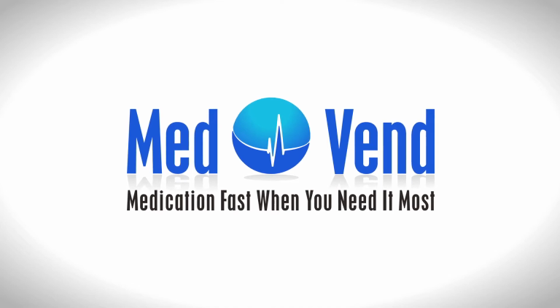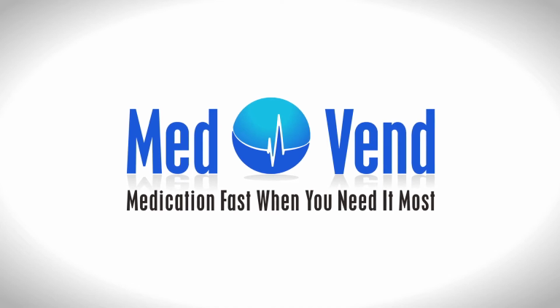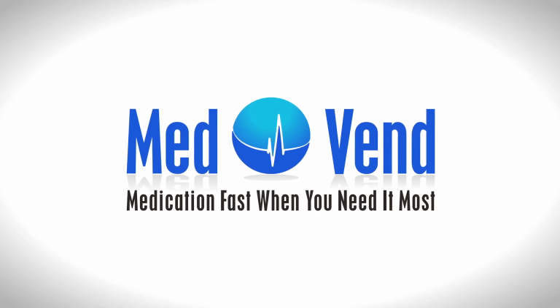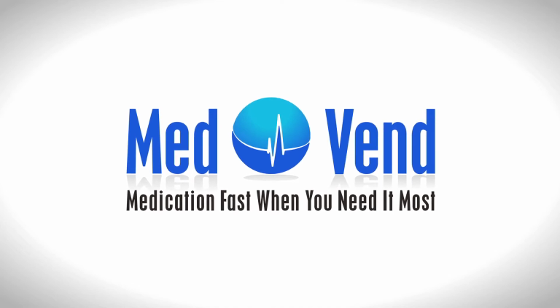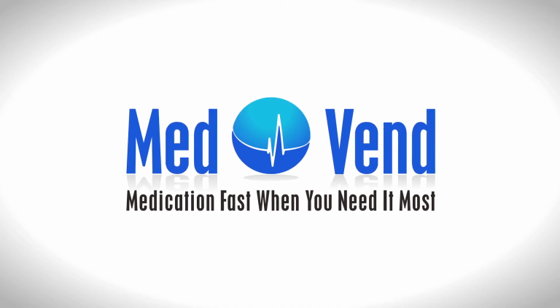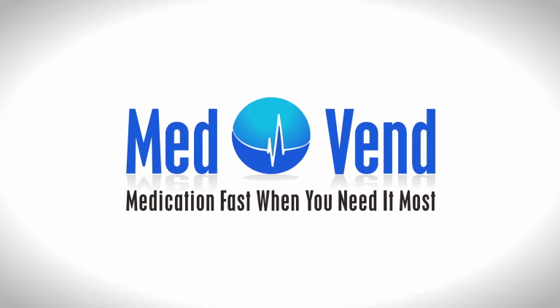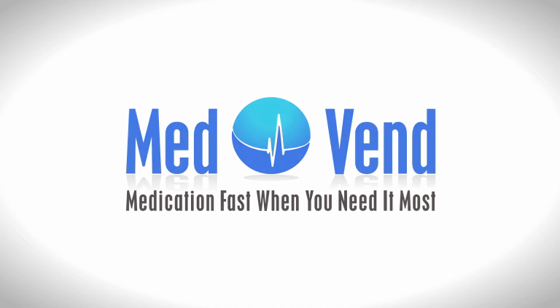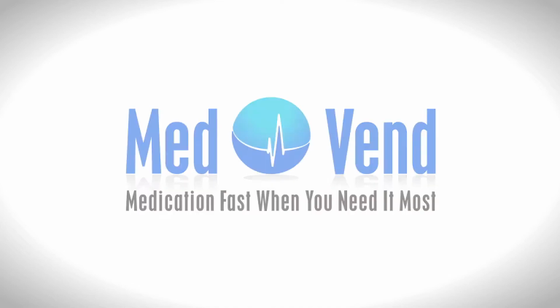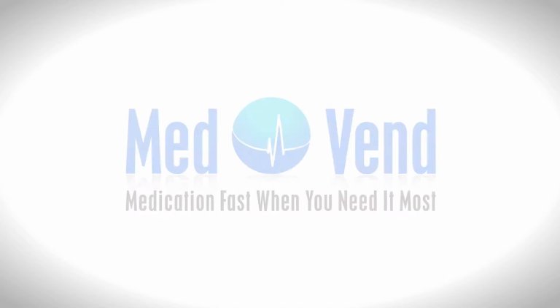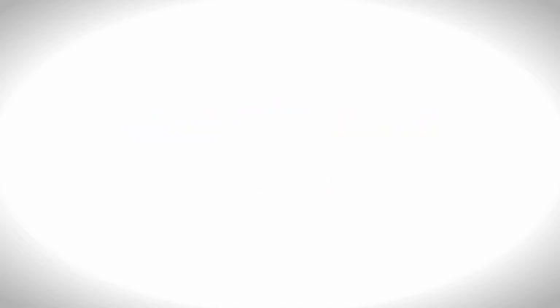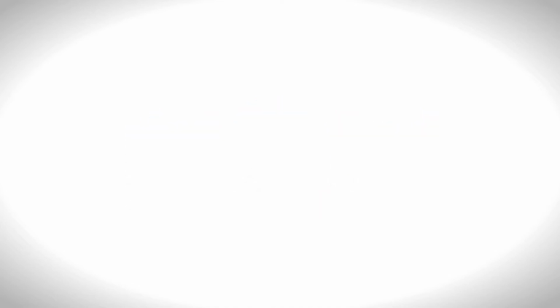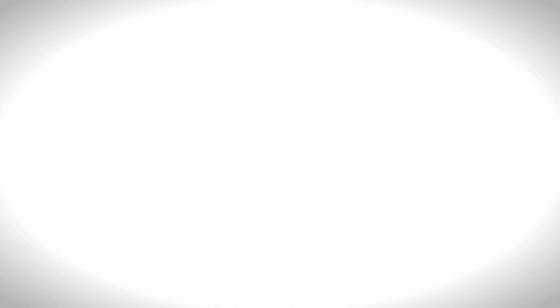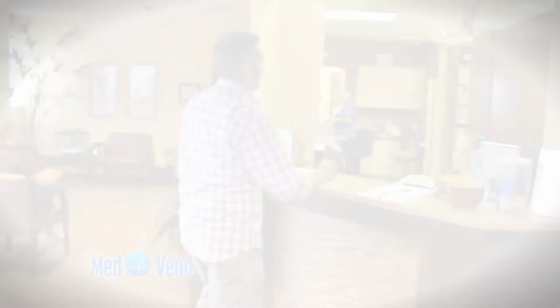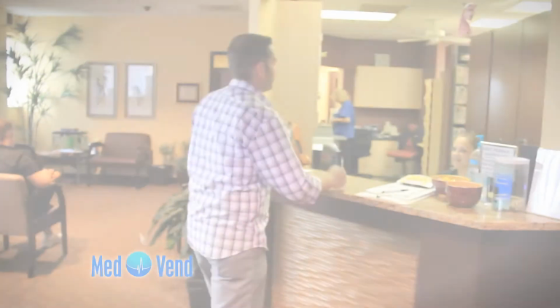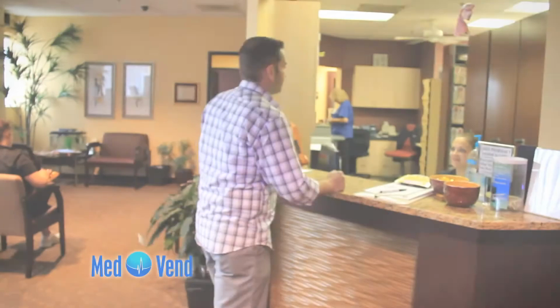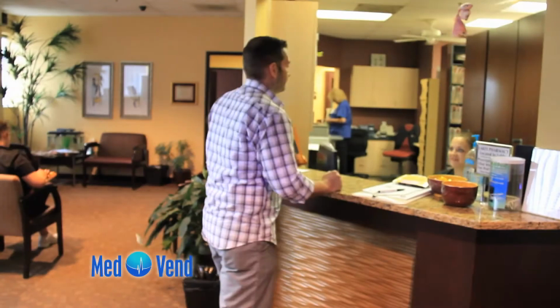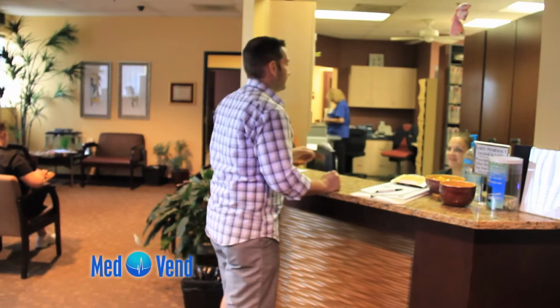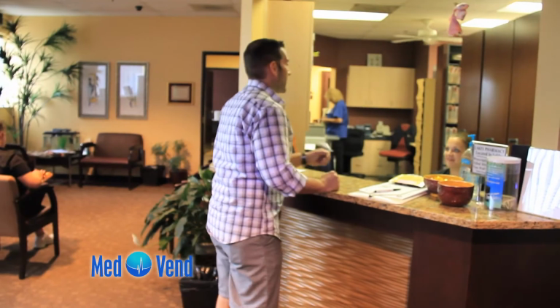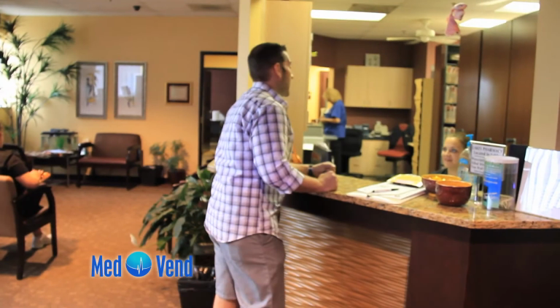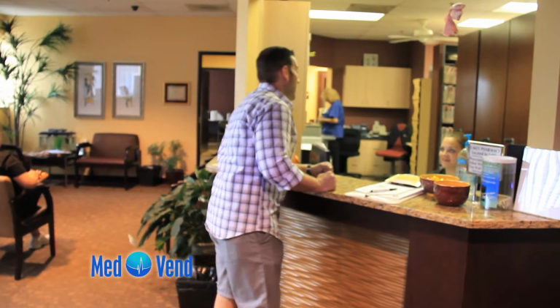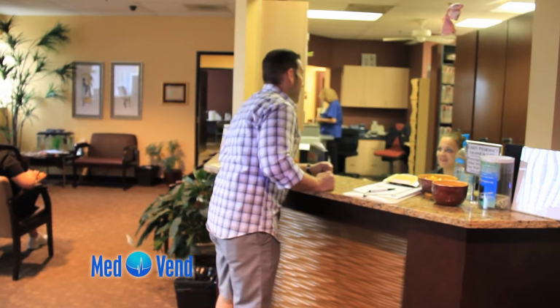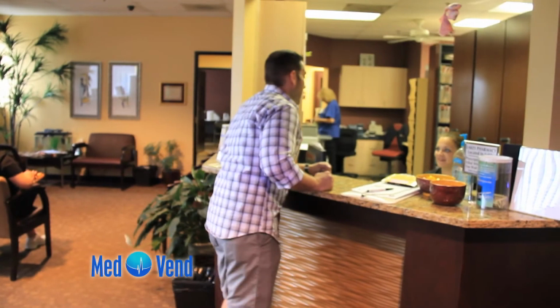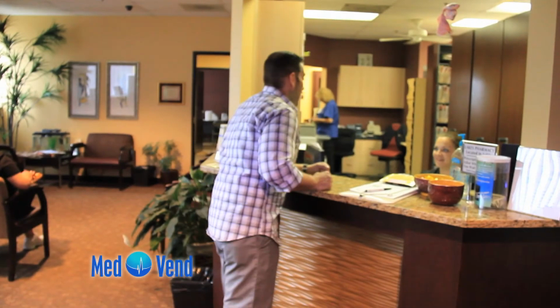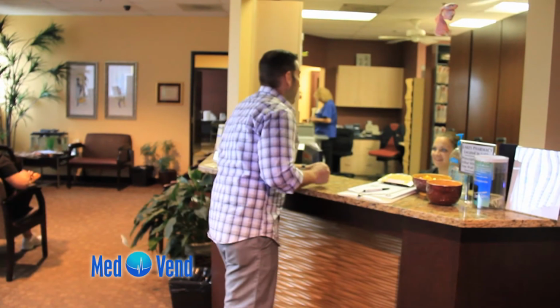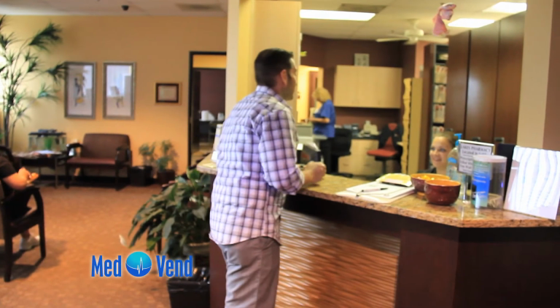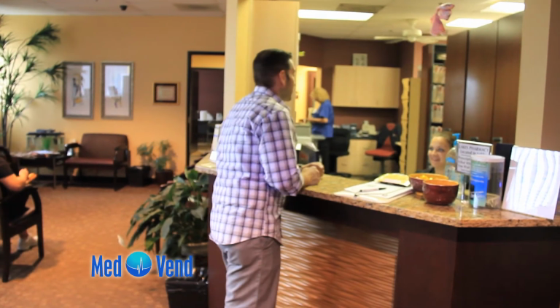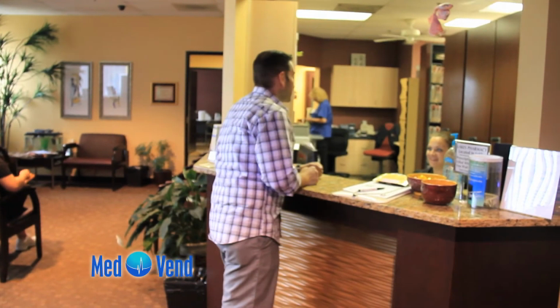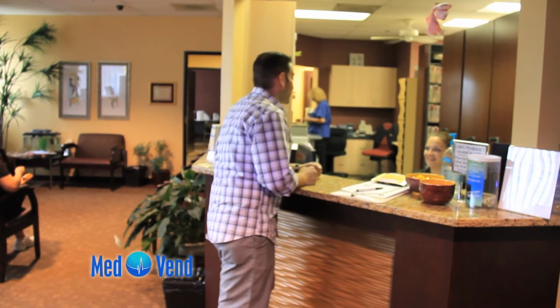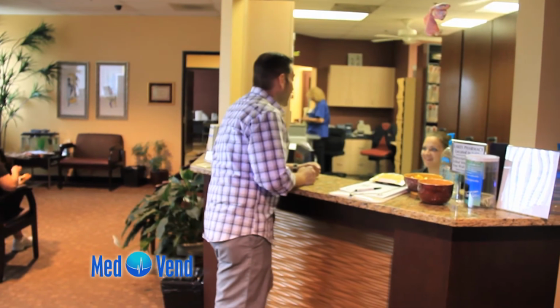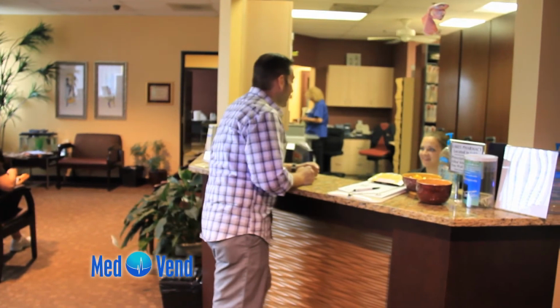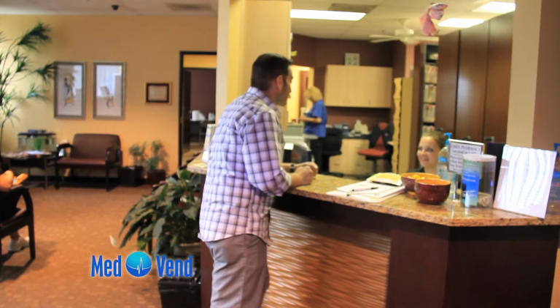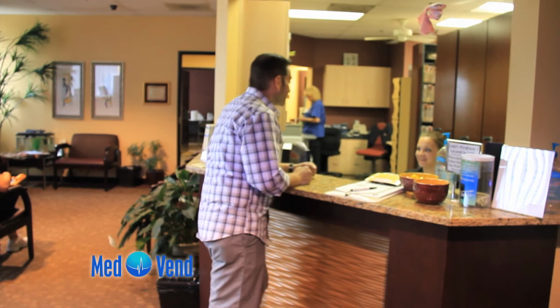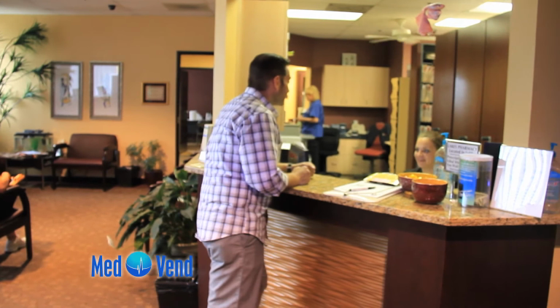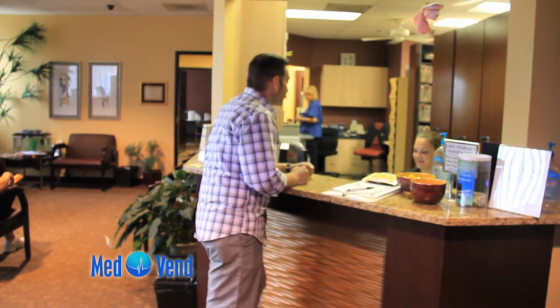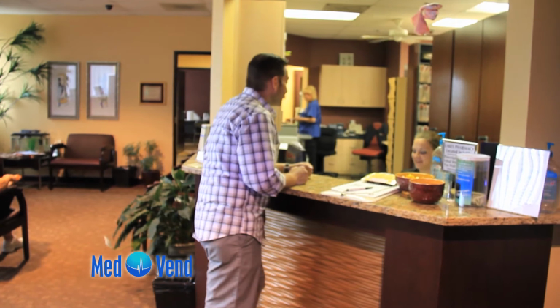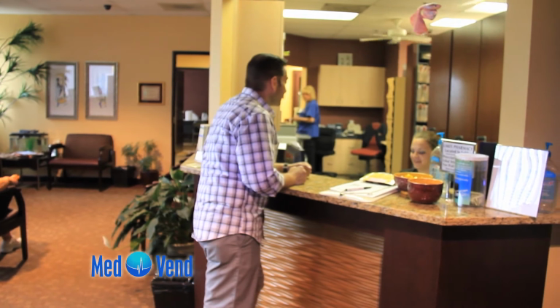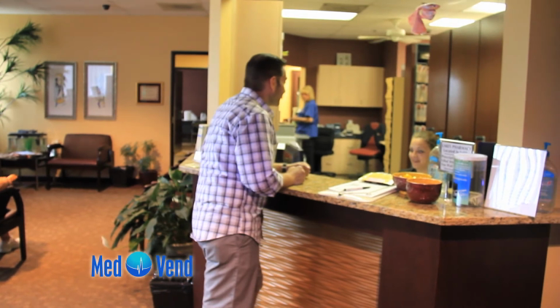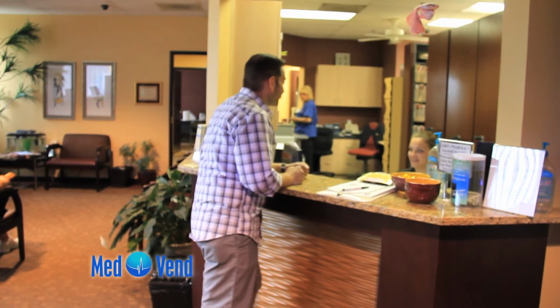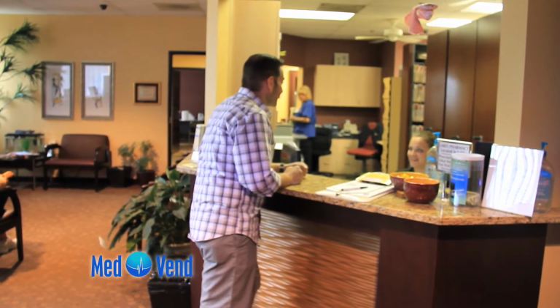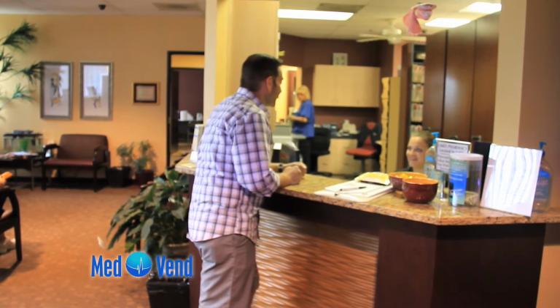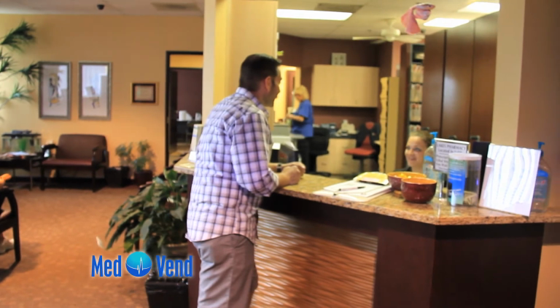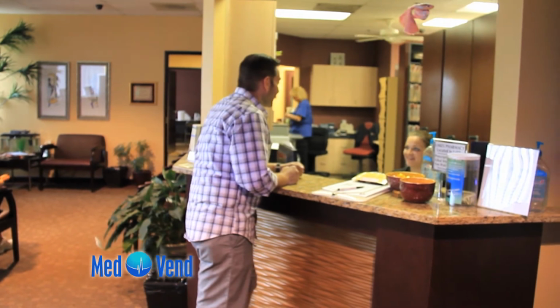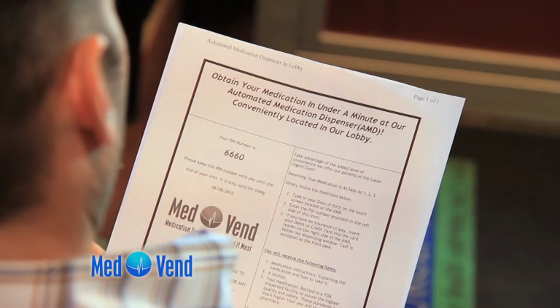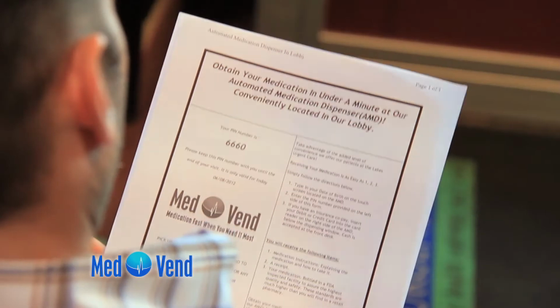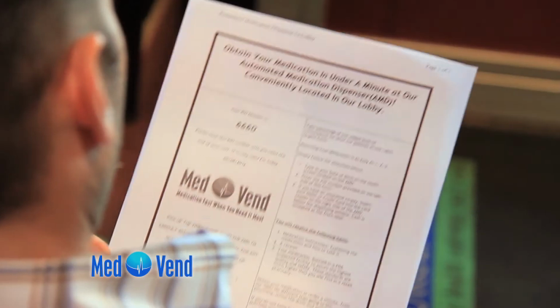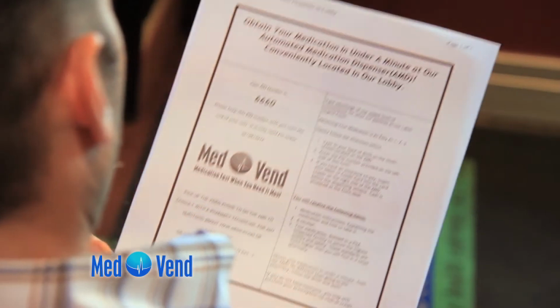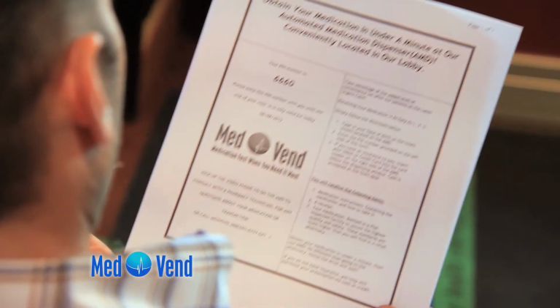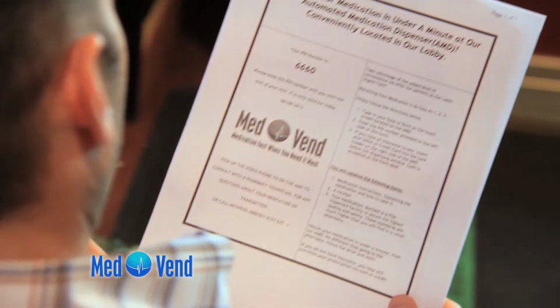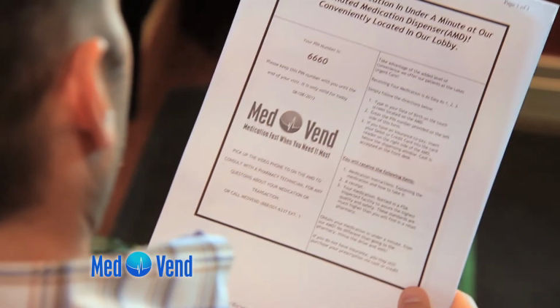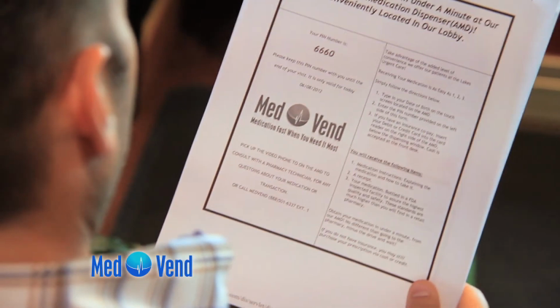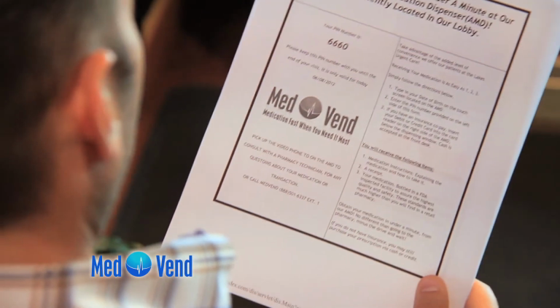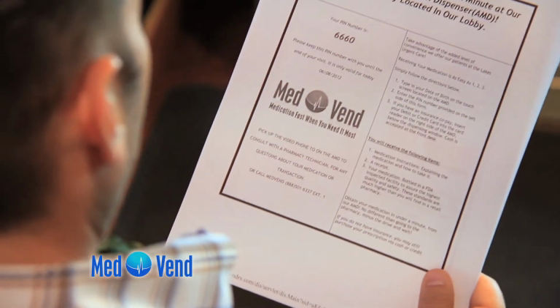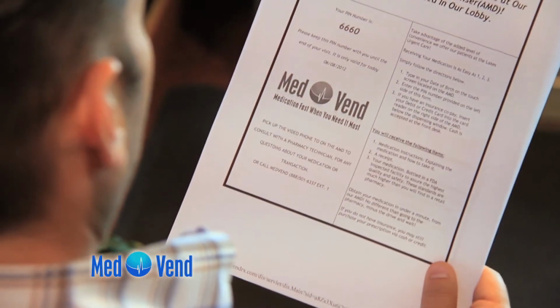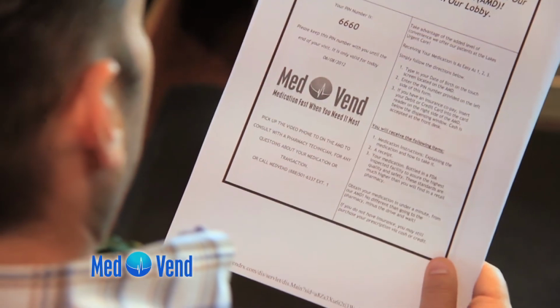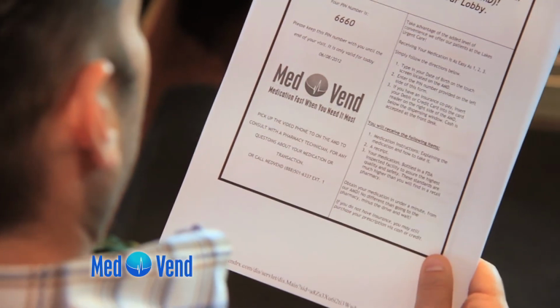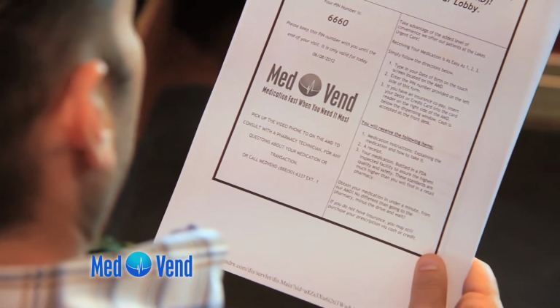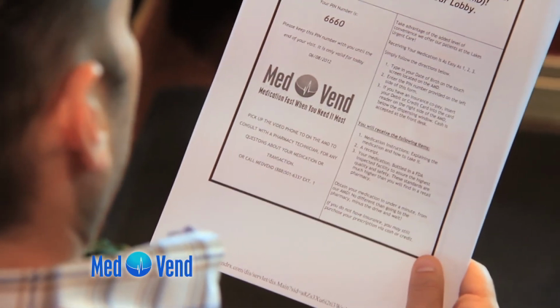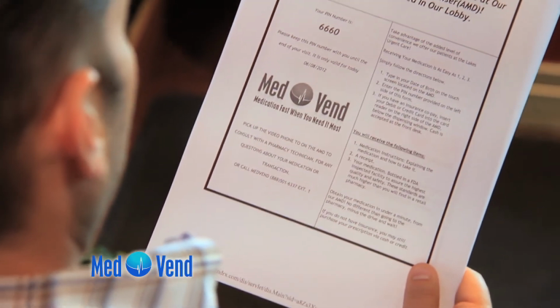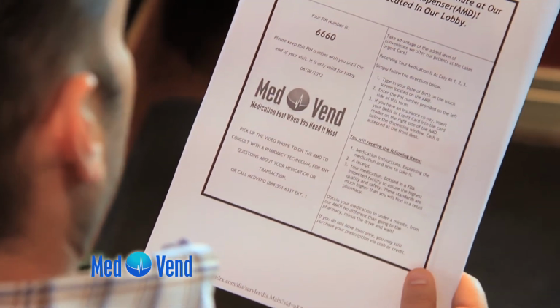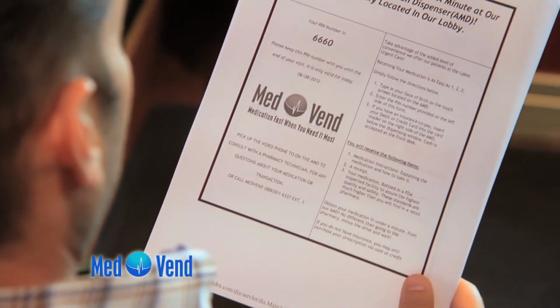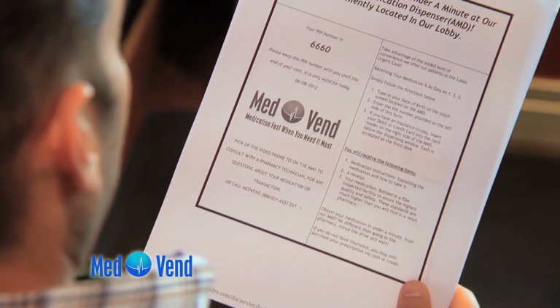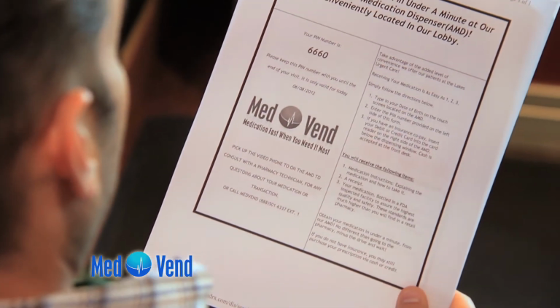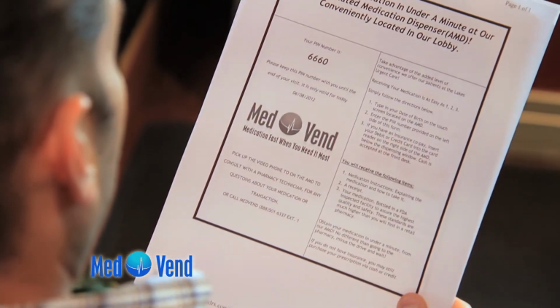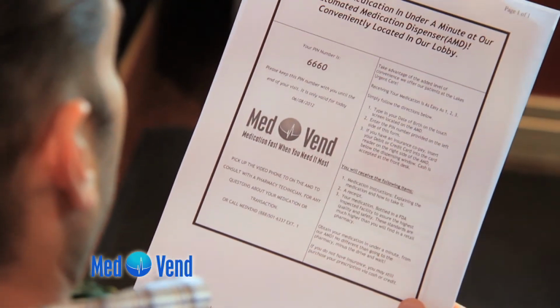When your patient checks into the medical practice's front desk, the patient is provided with a MedVend instruction sheet with a unique PIN number.